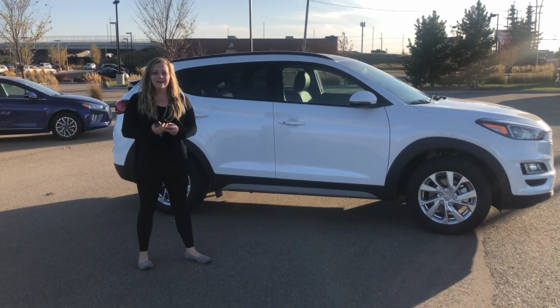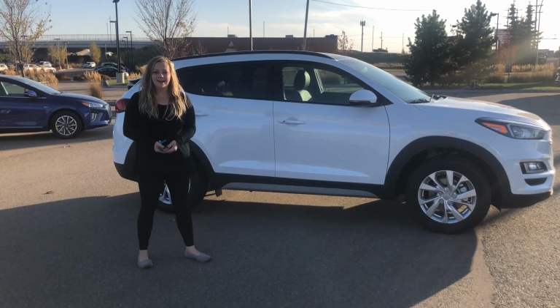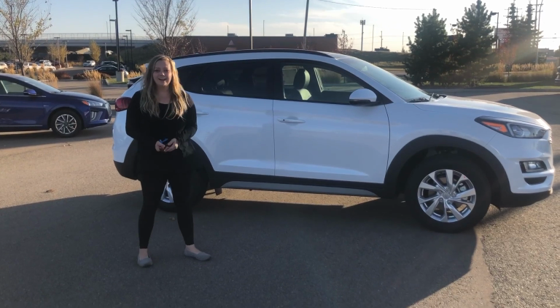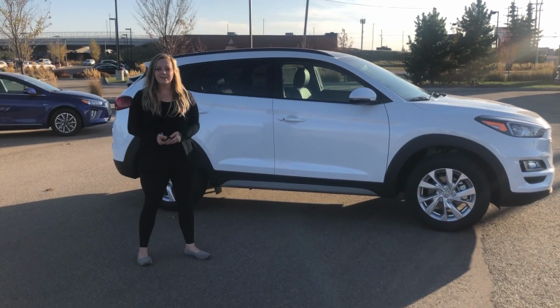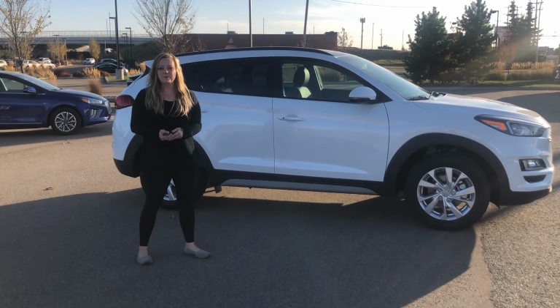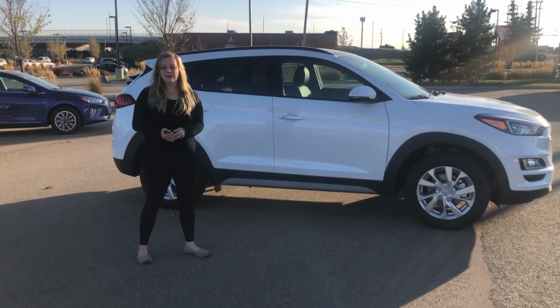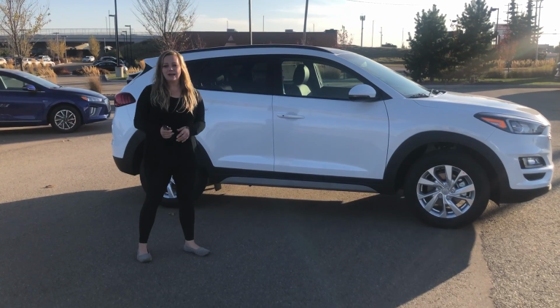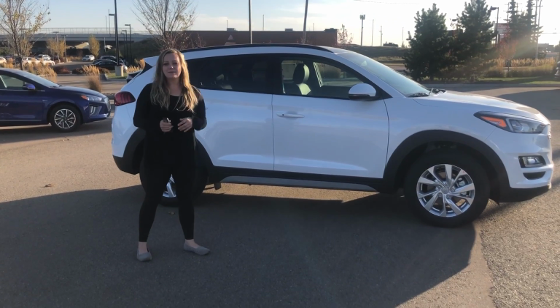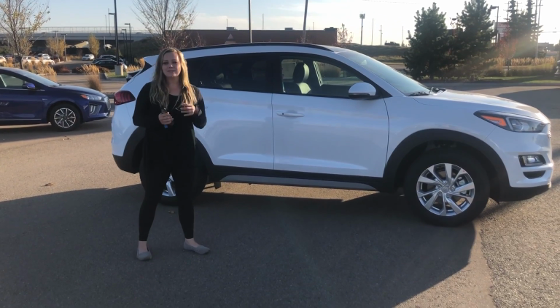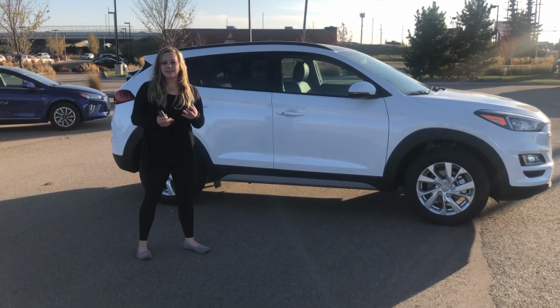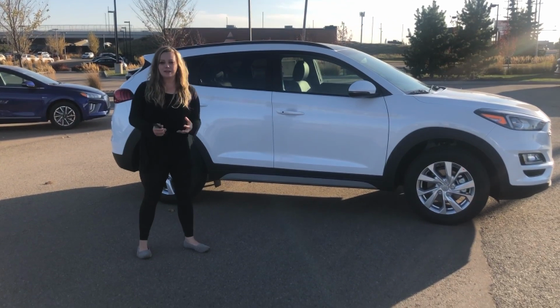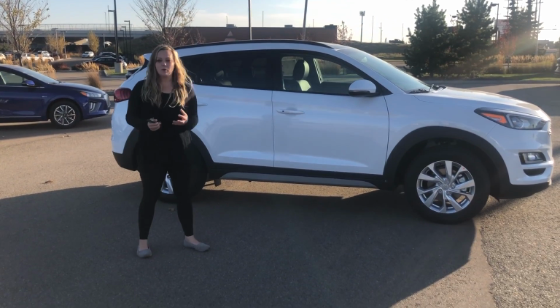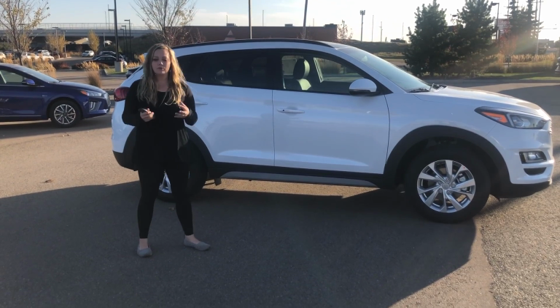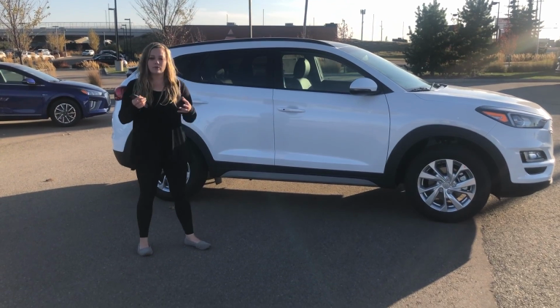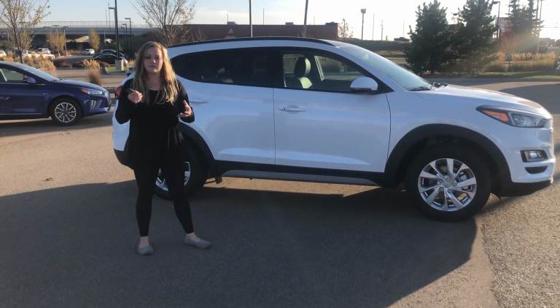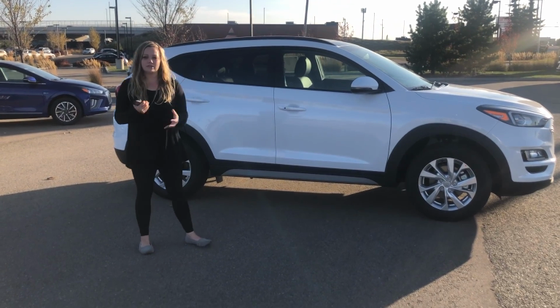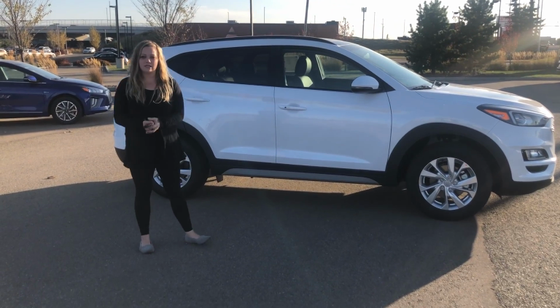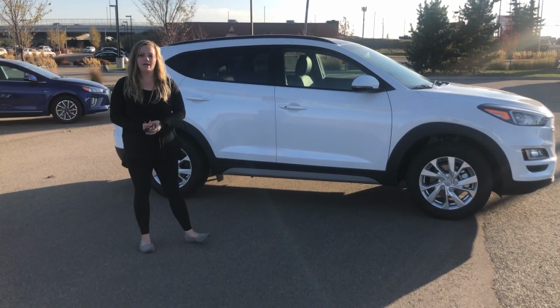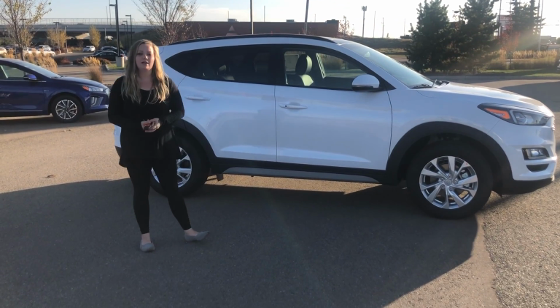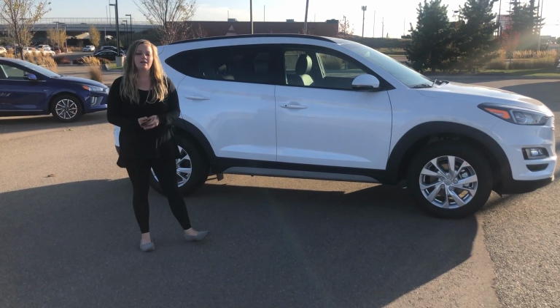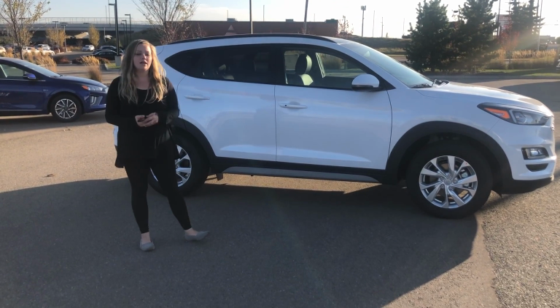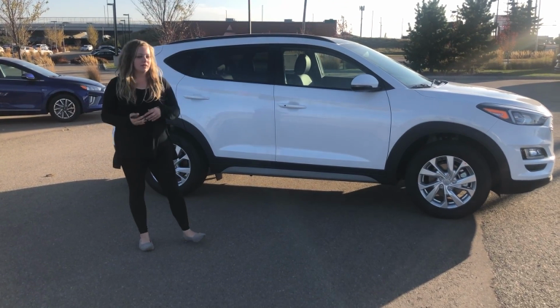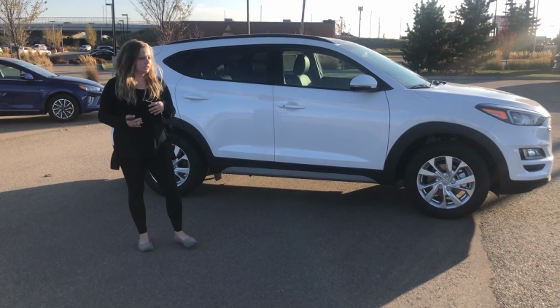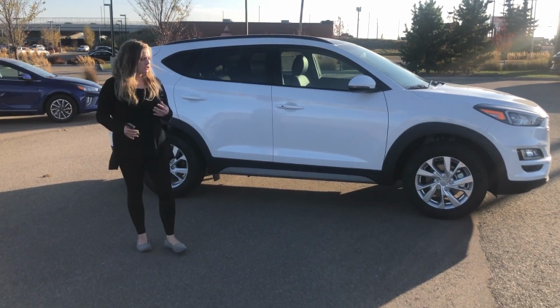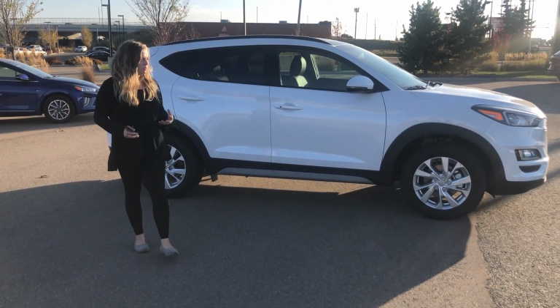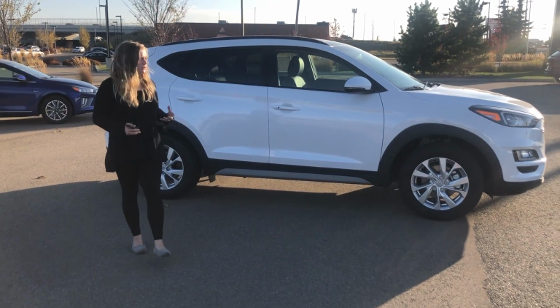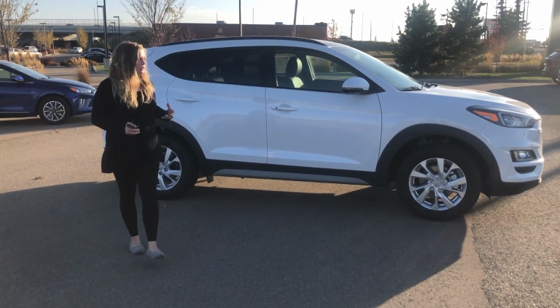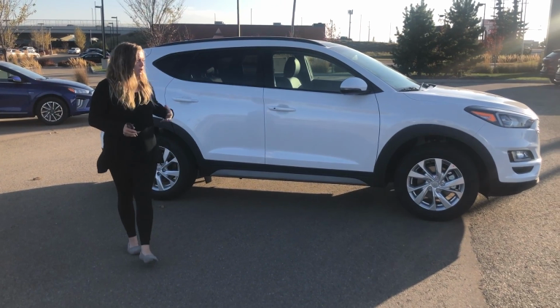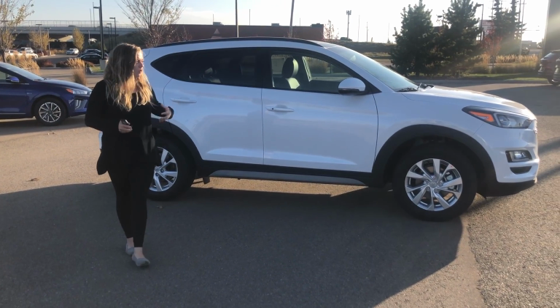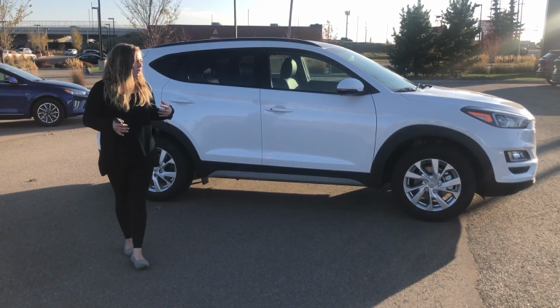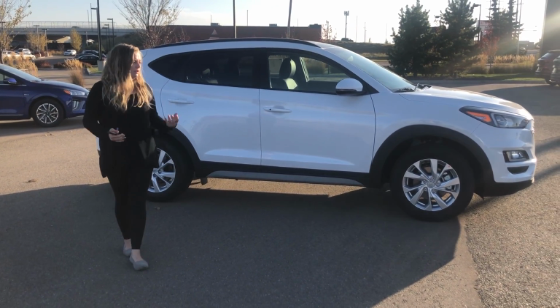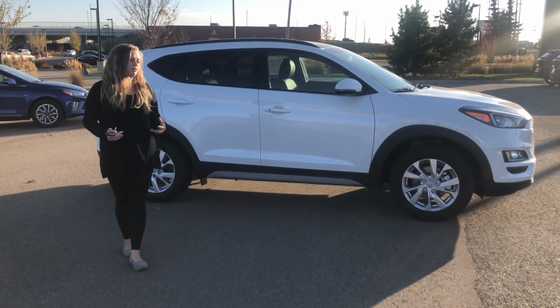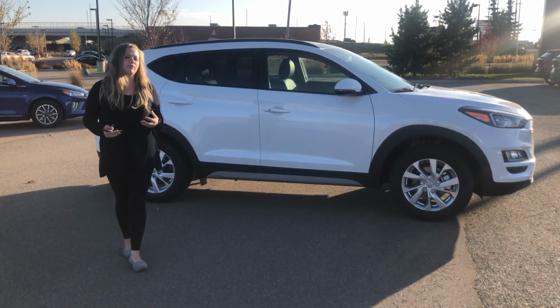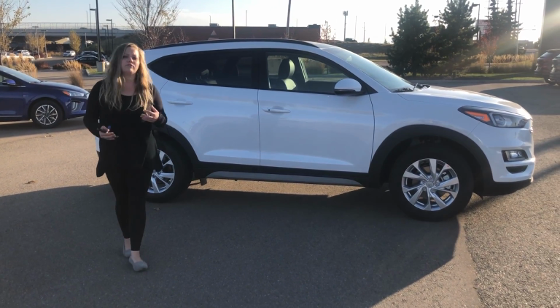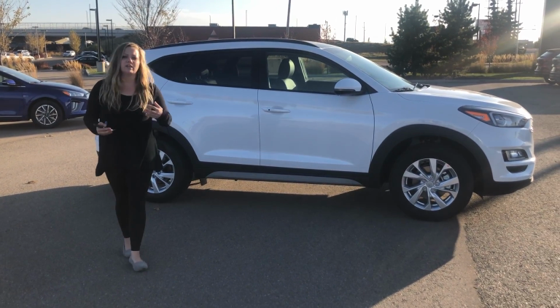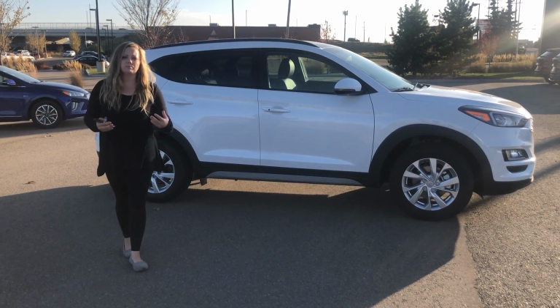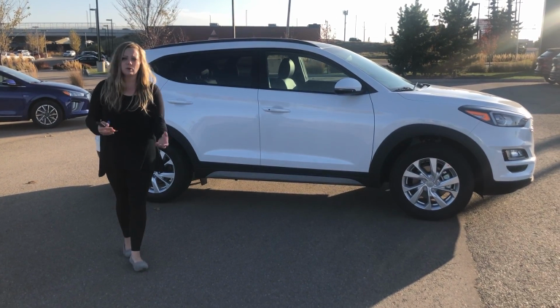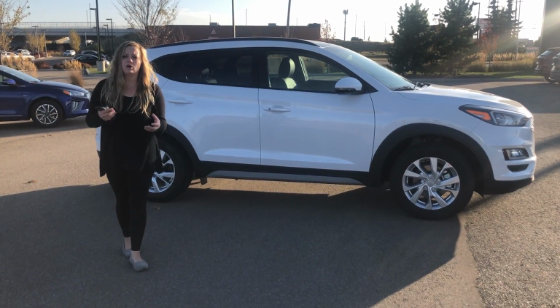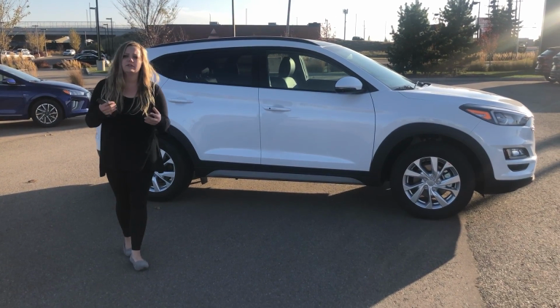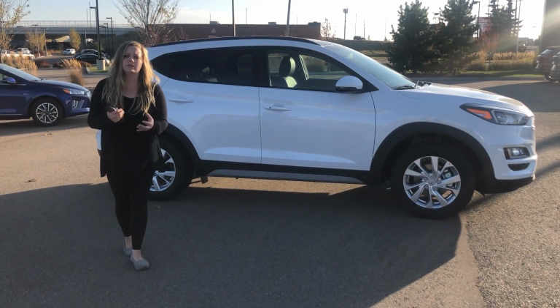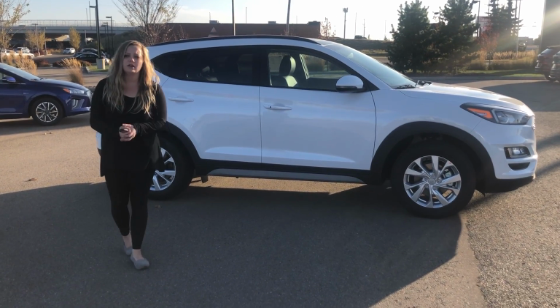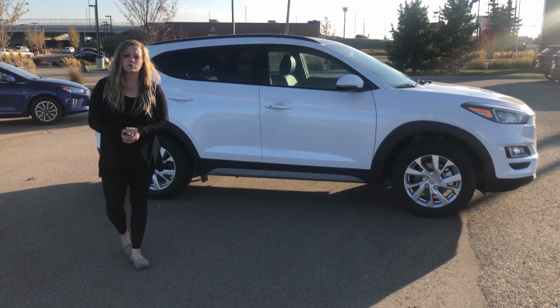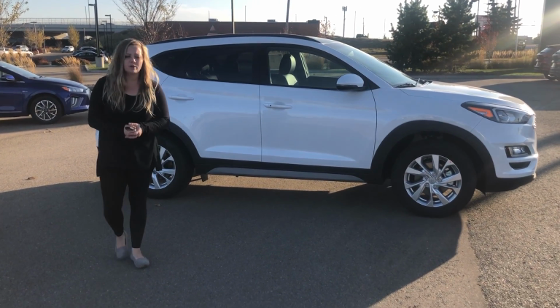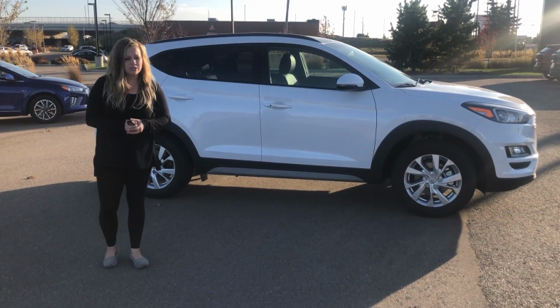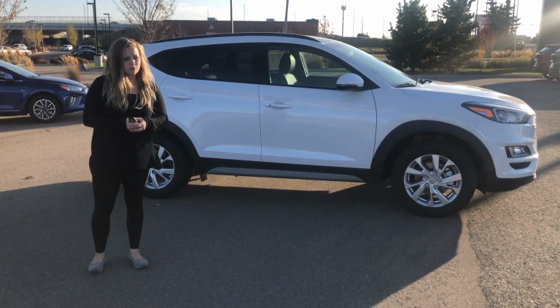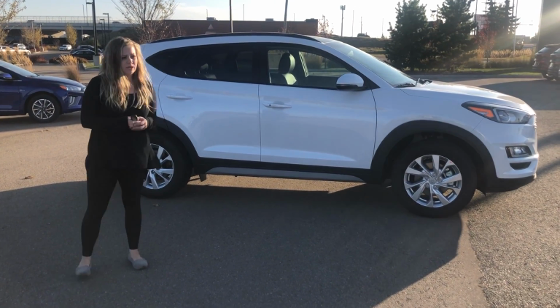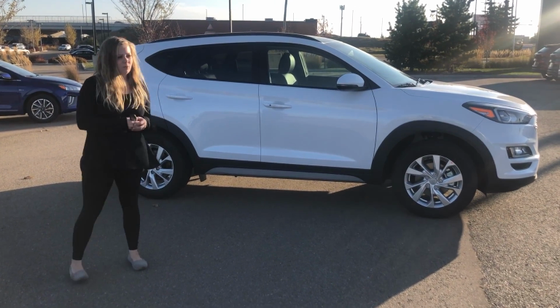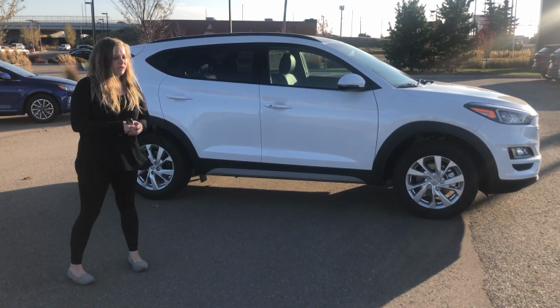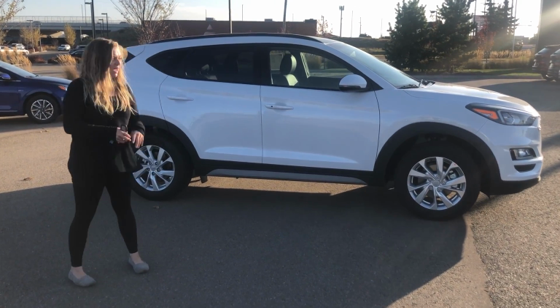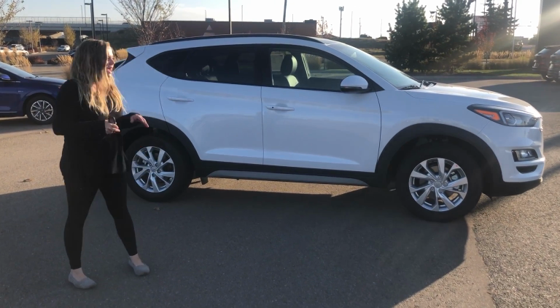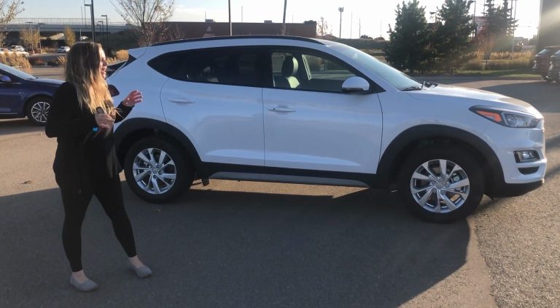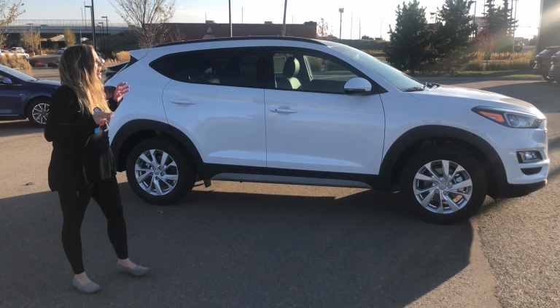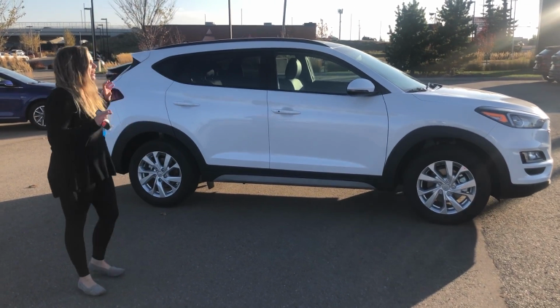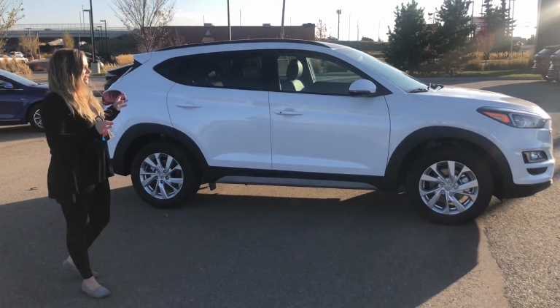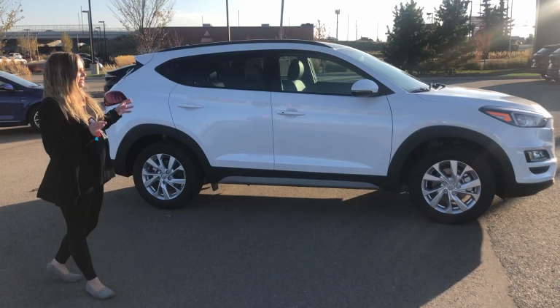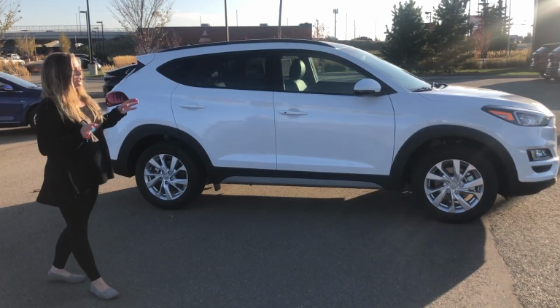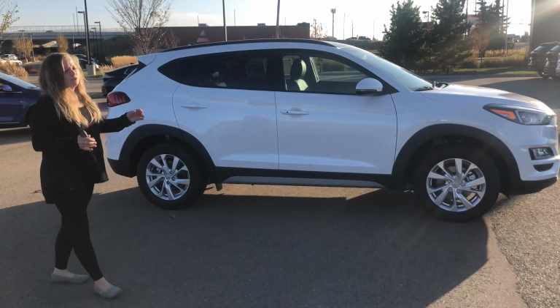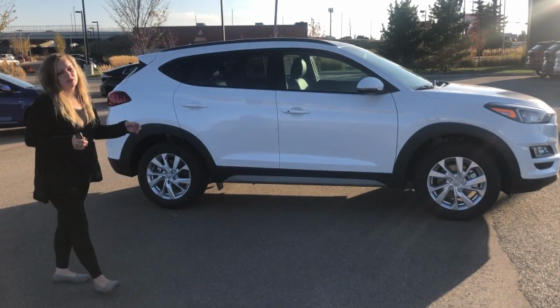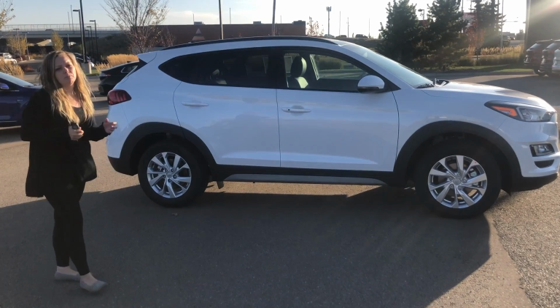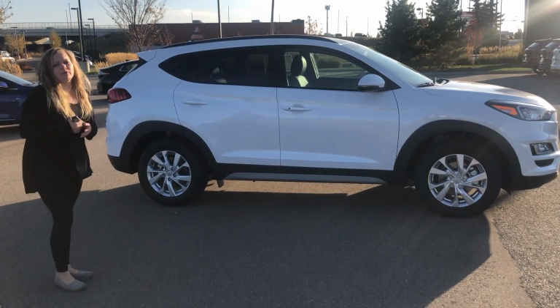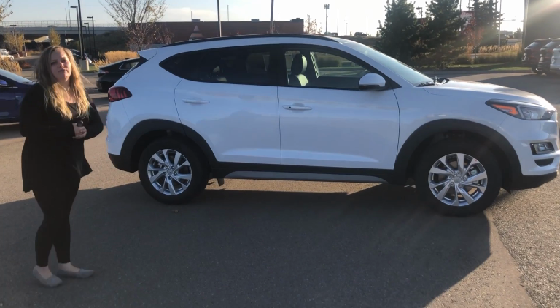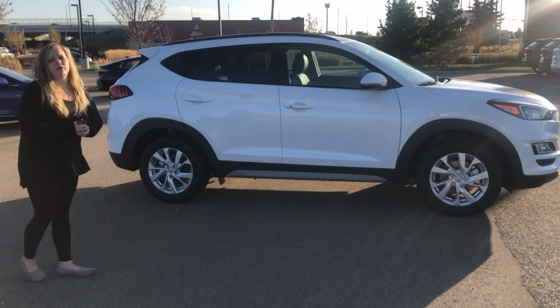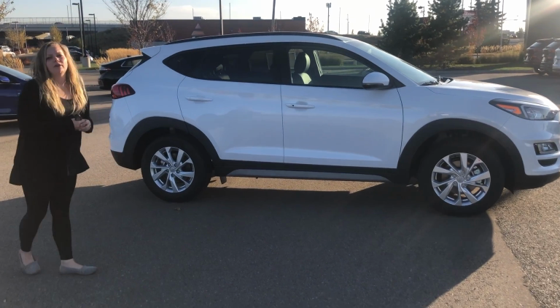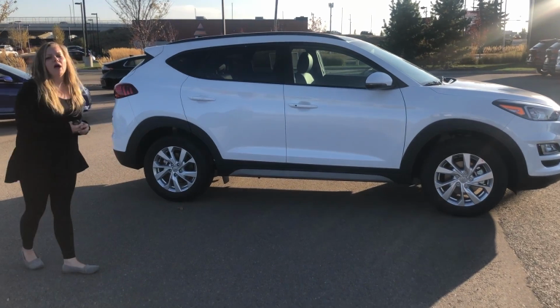Hi there, my name is Danielle with River City Hyundai. Thank you so much for inquiring through Facebook on the 2021 Hyundai Tucson Preferred.